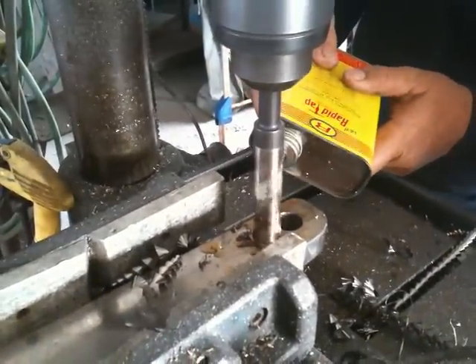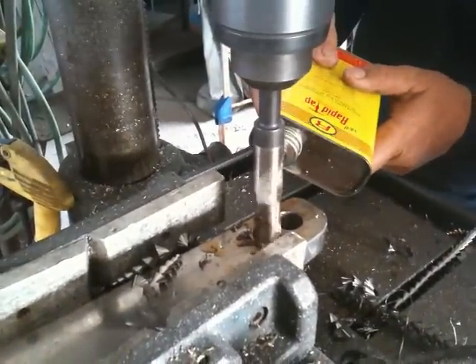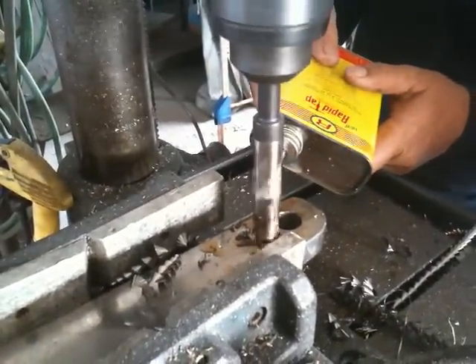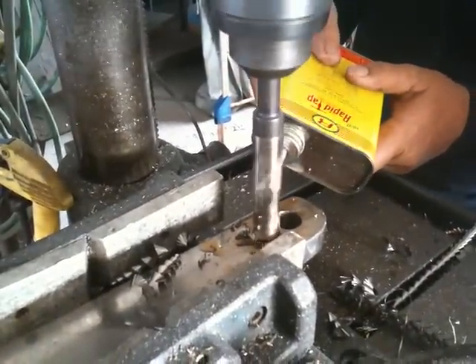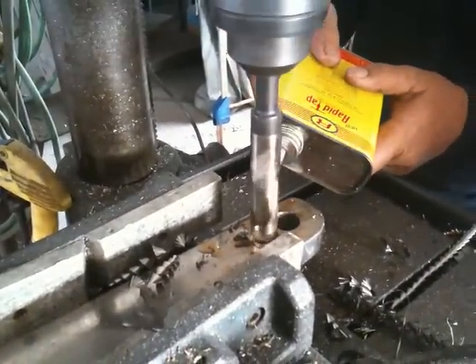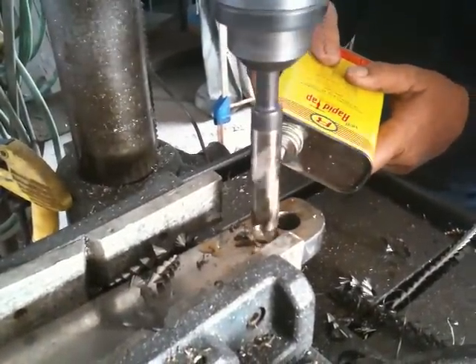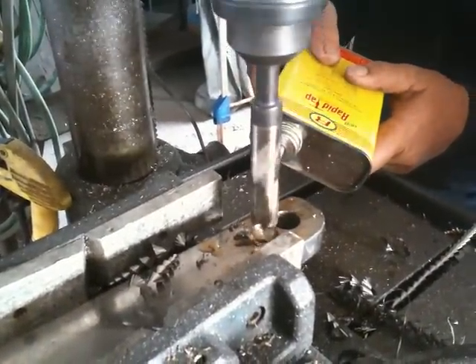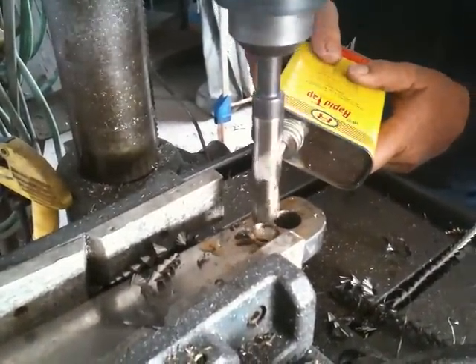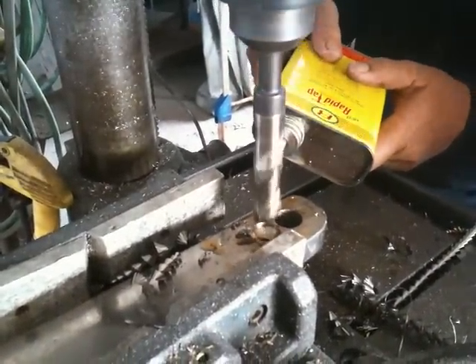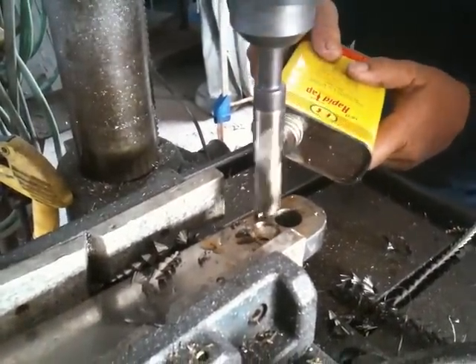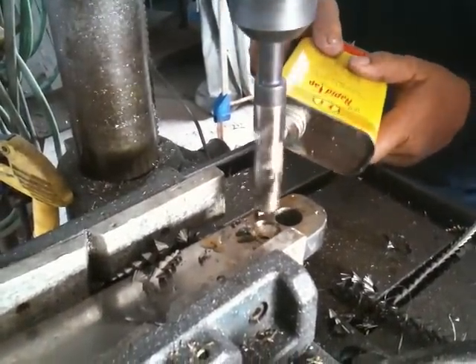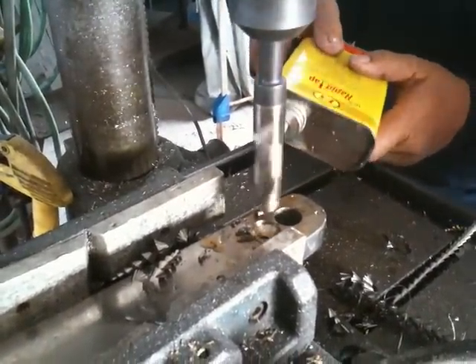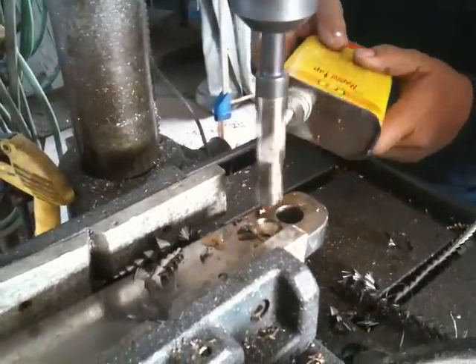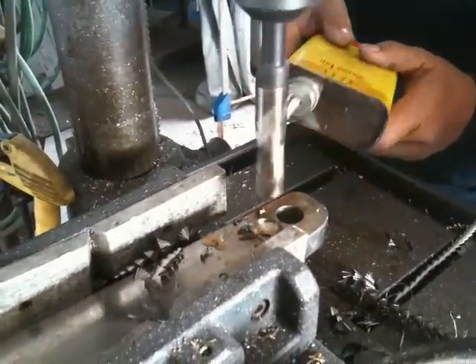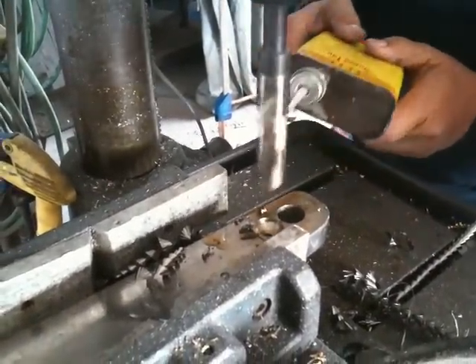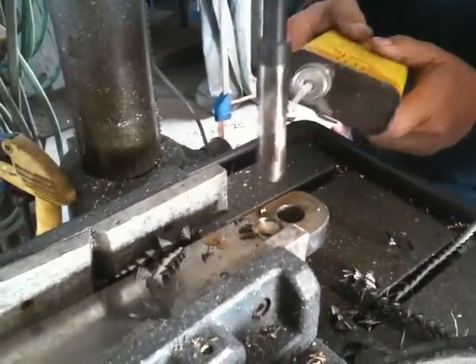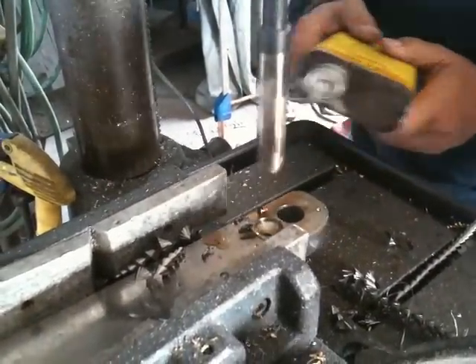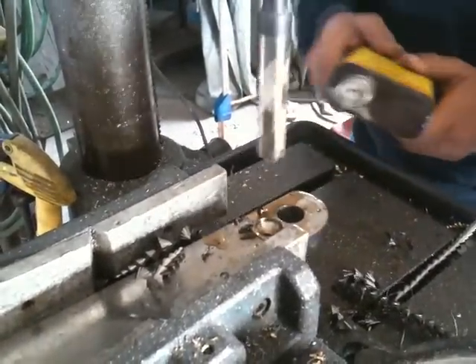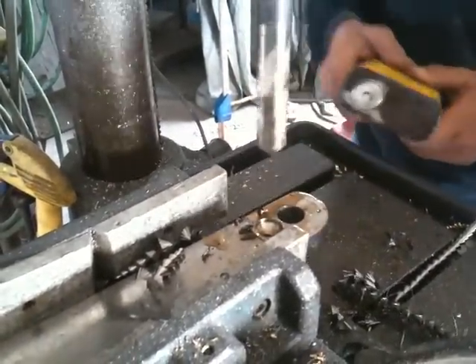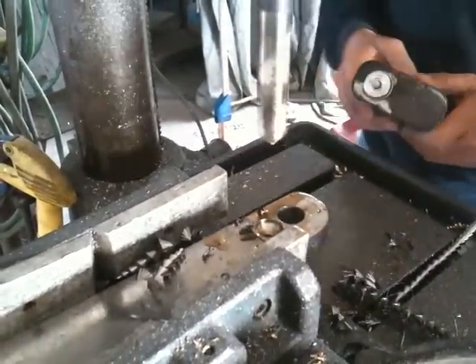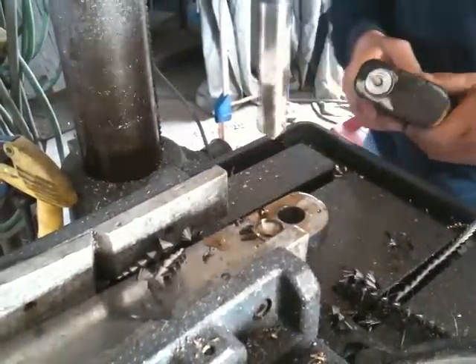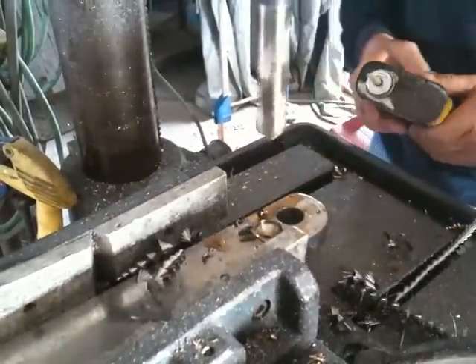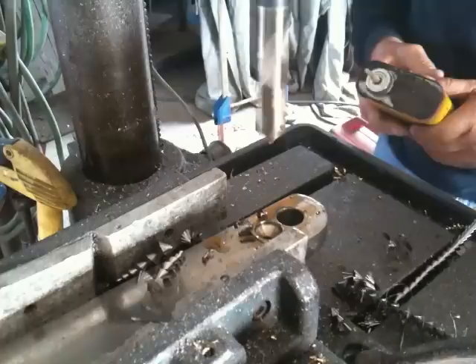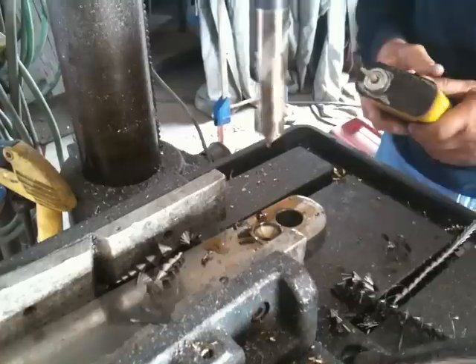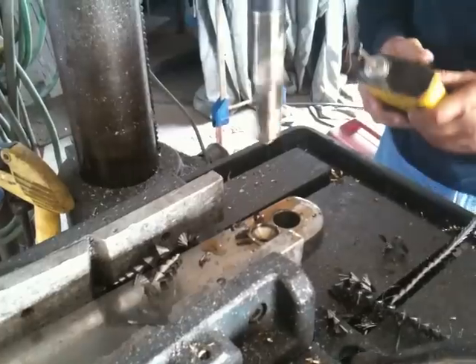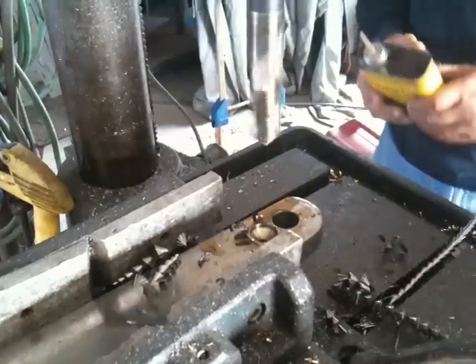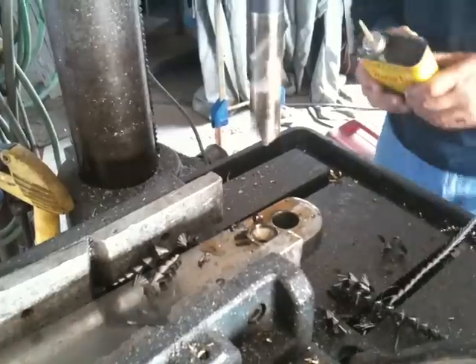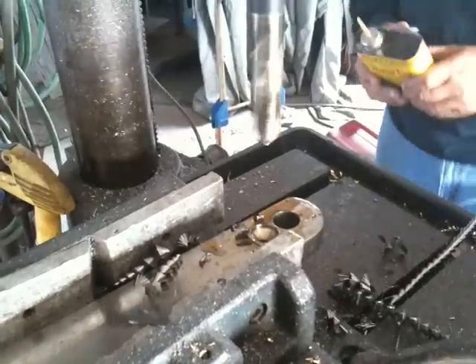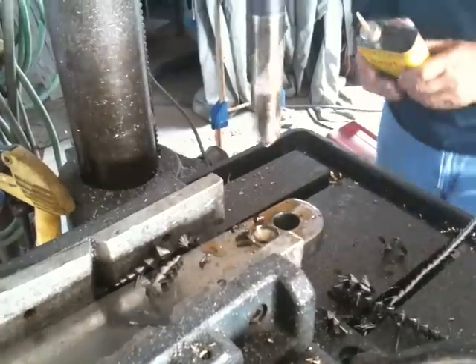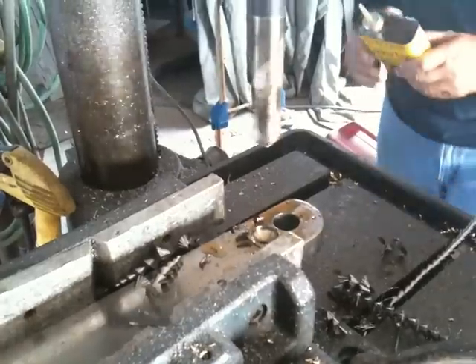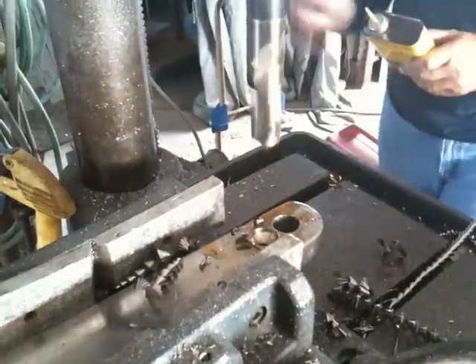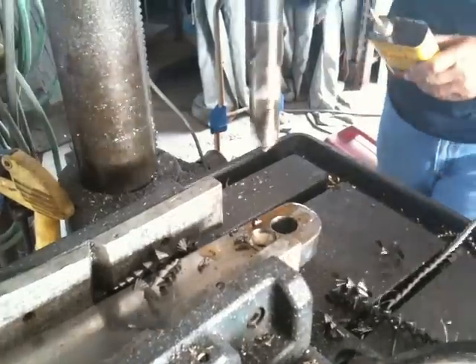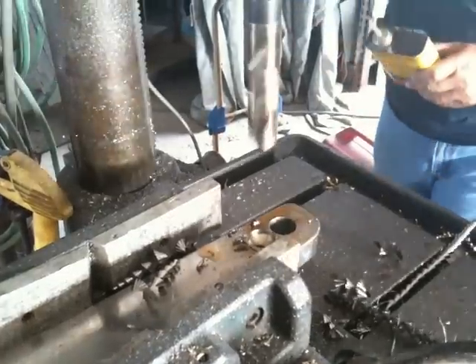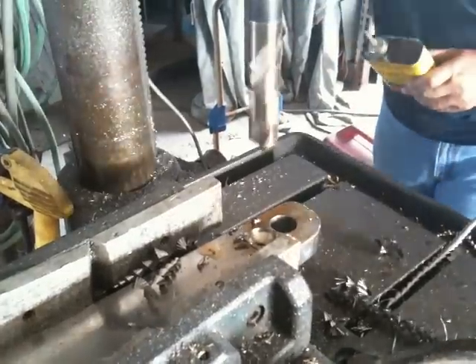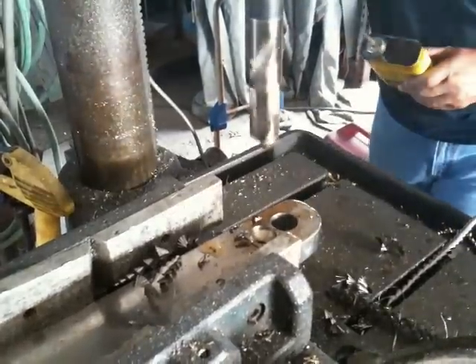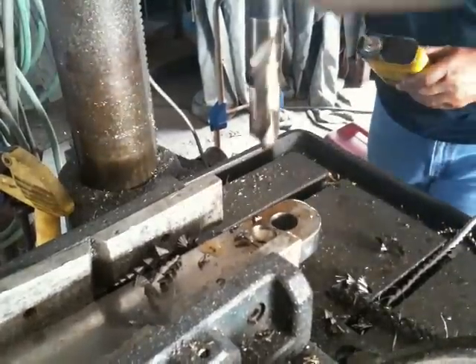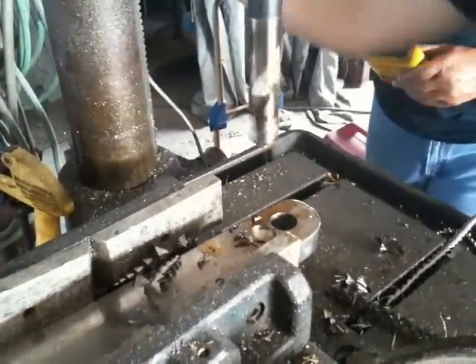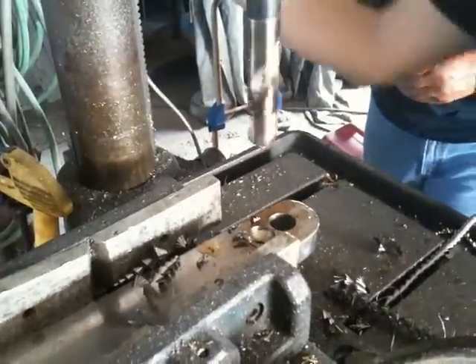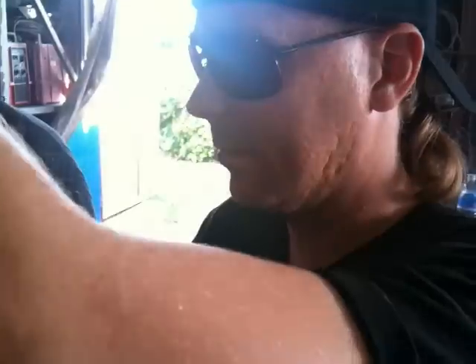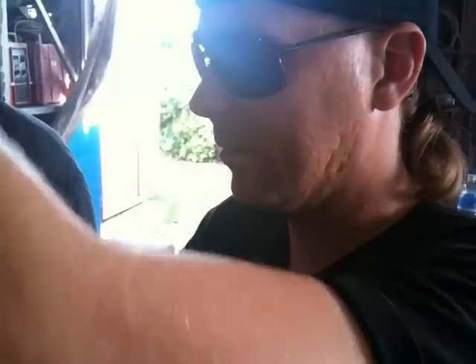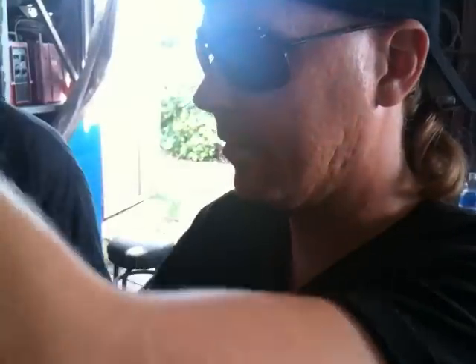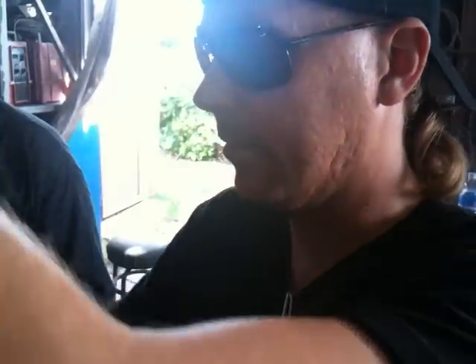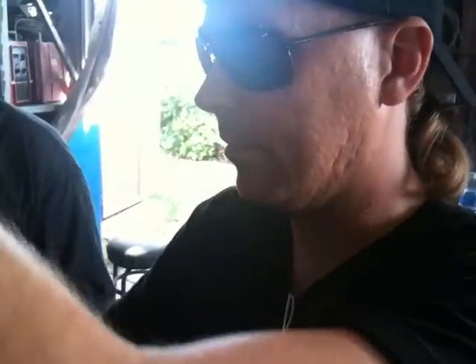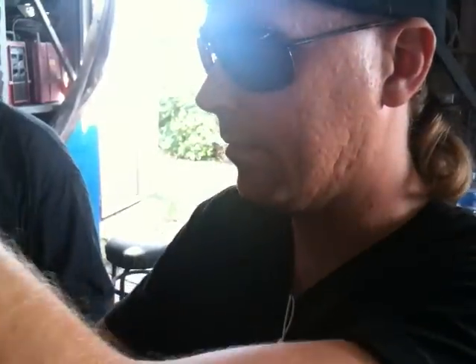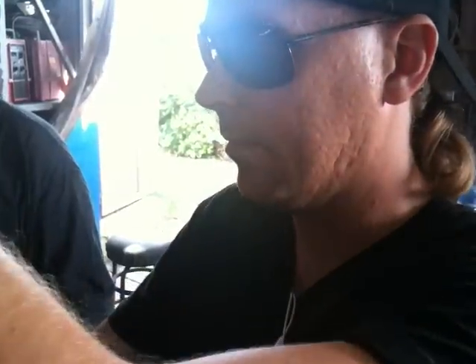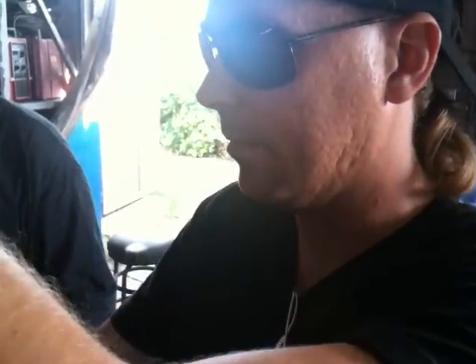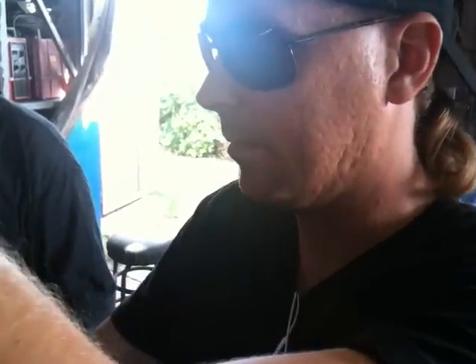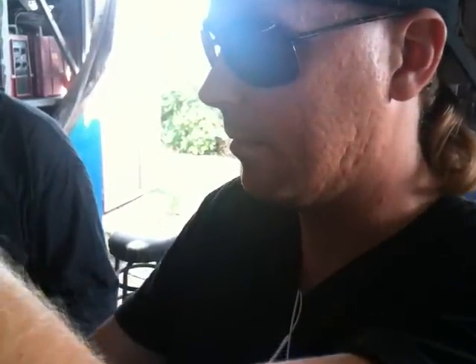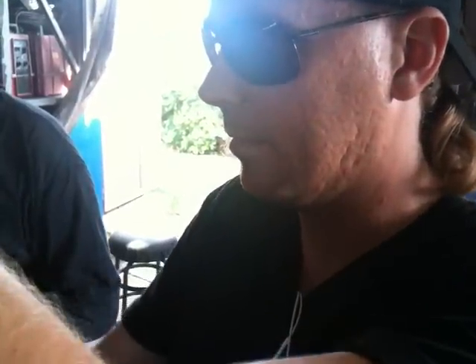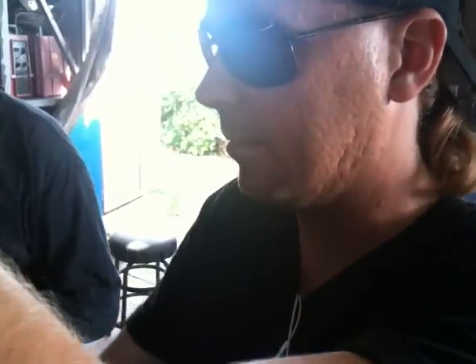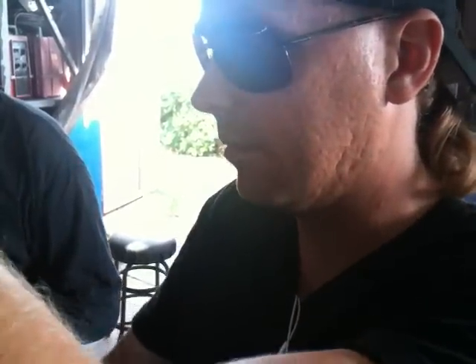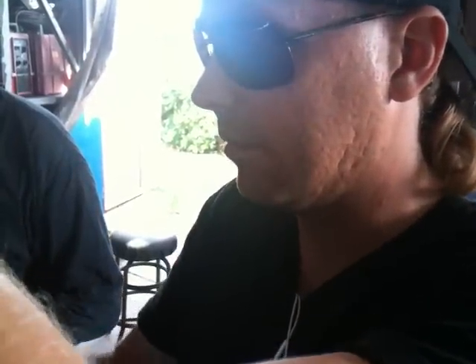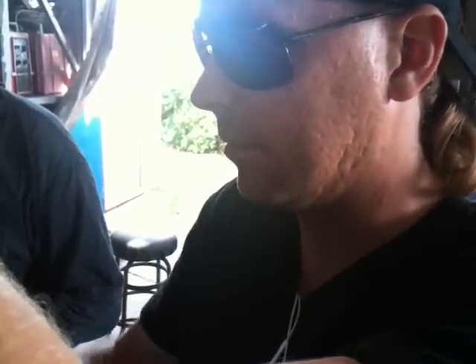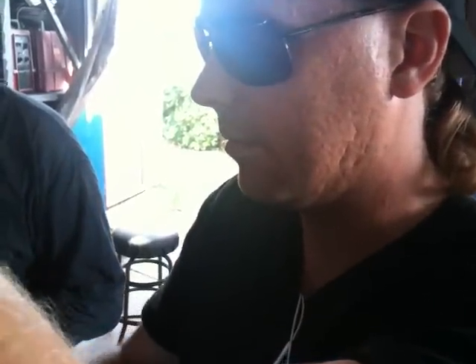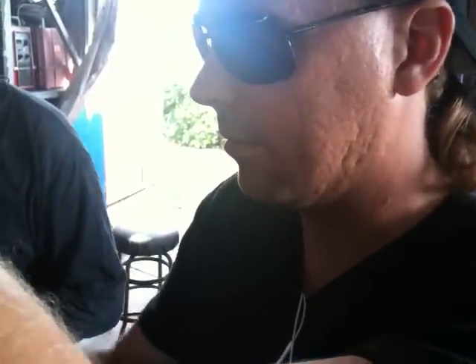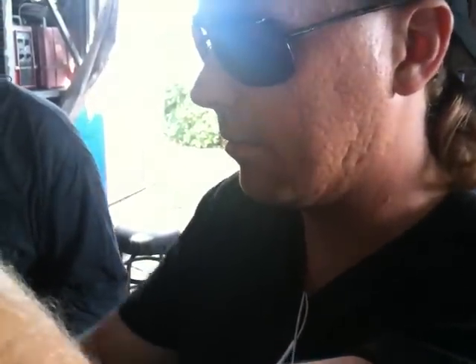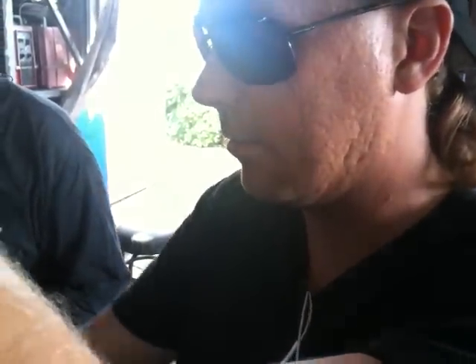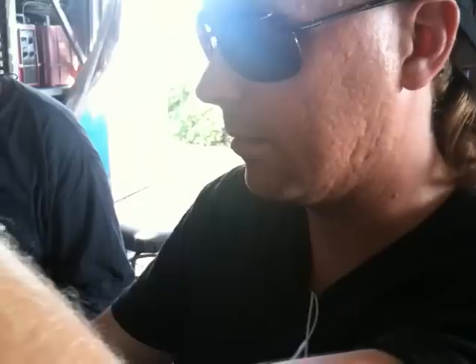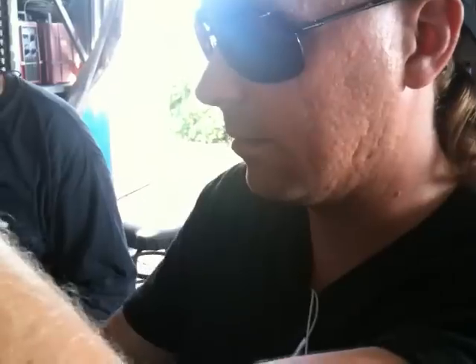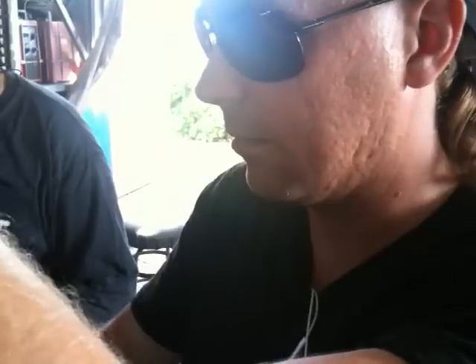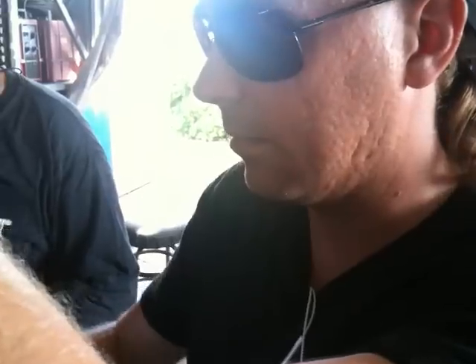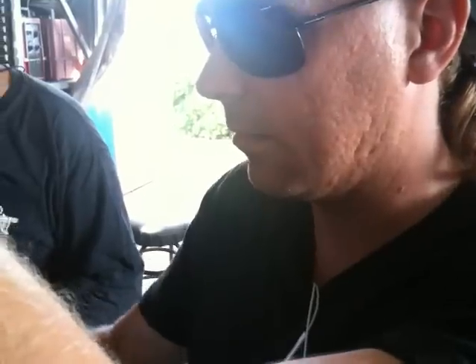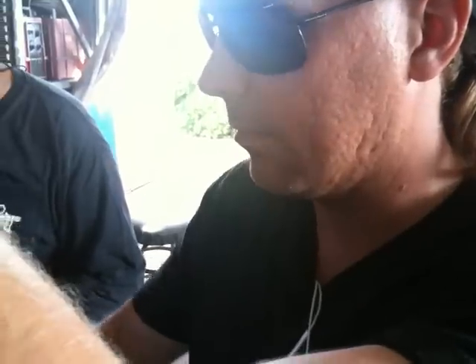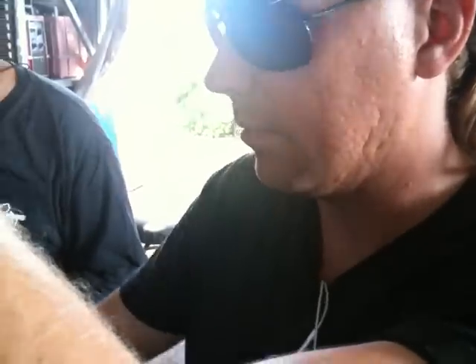Titanium does not conduct heat well like other metals do, so by keeping a curl coming out of the drill hole, we take the heat out of the hole.